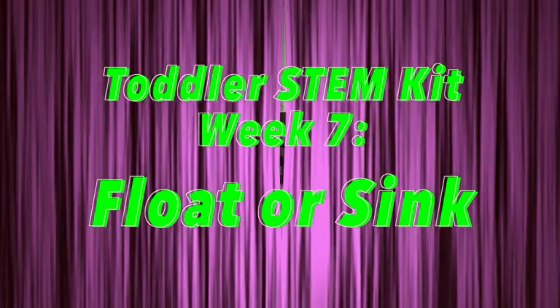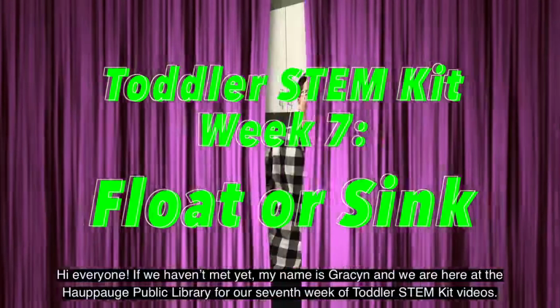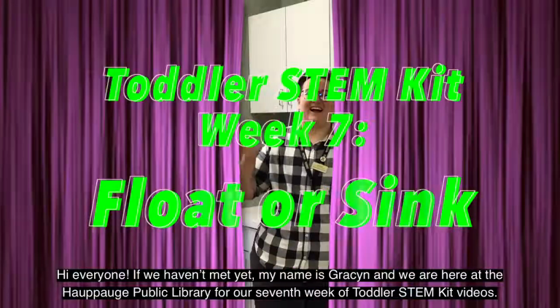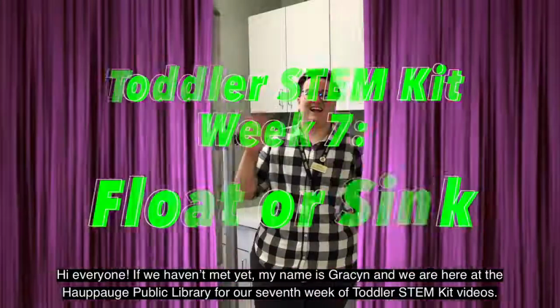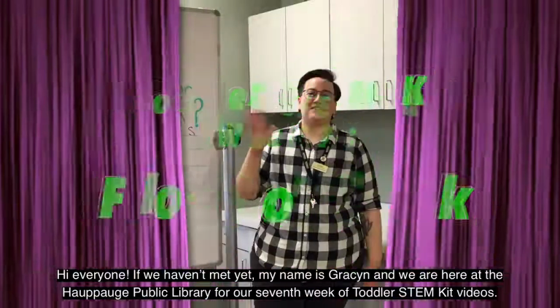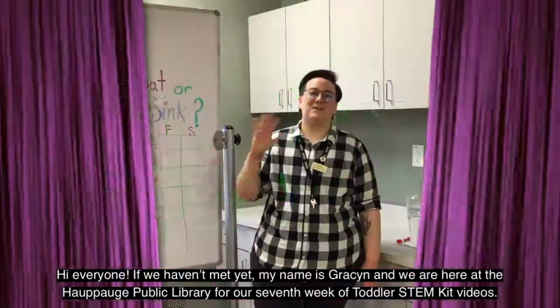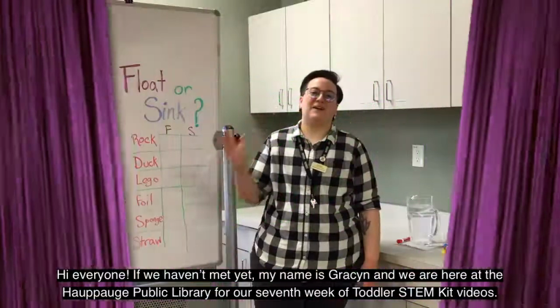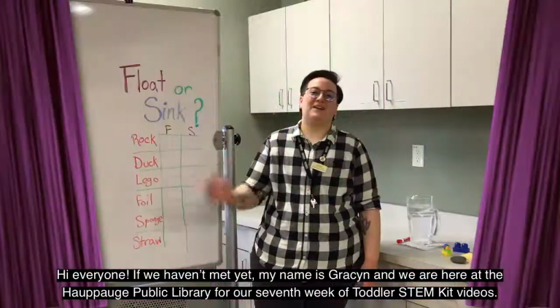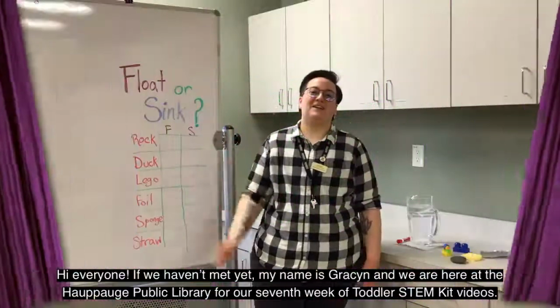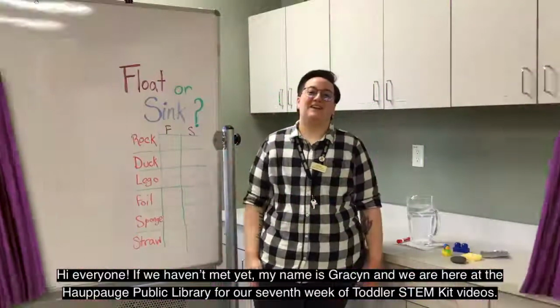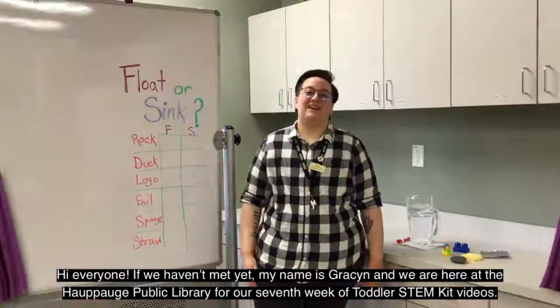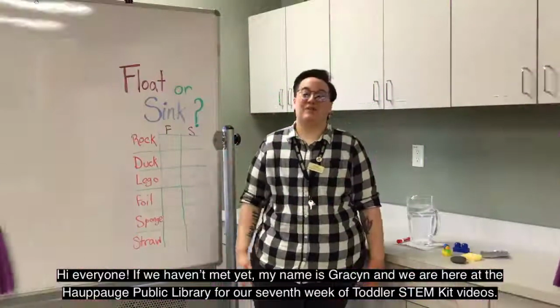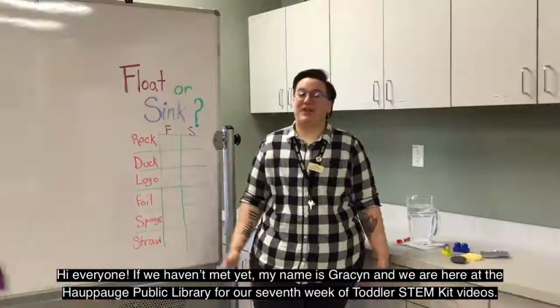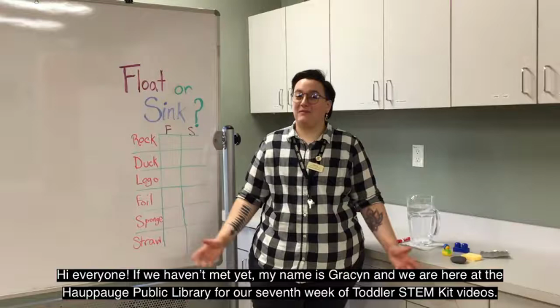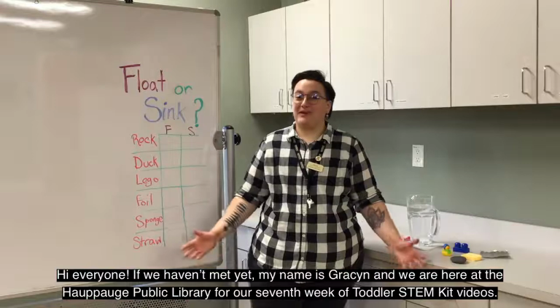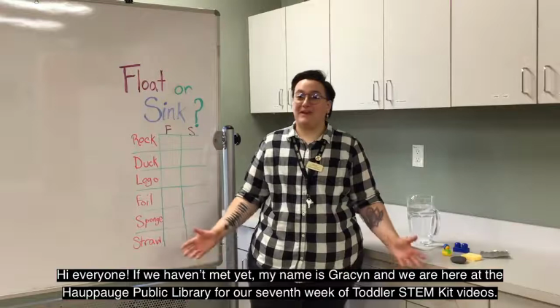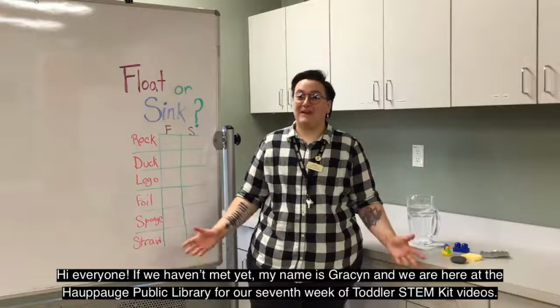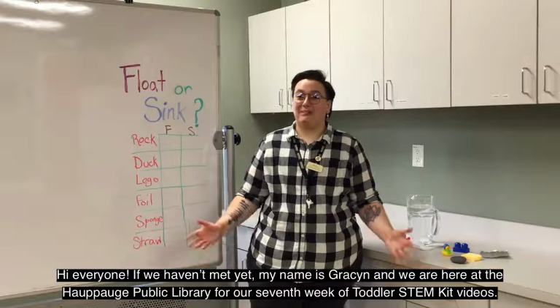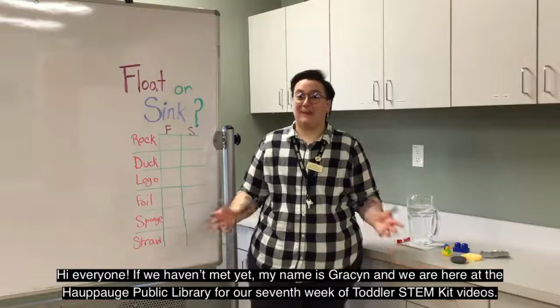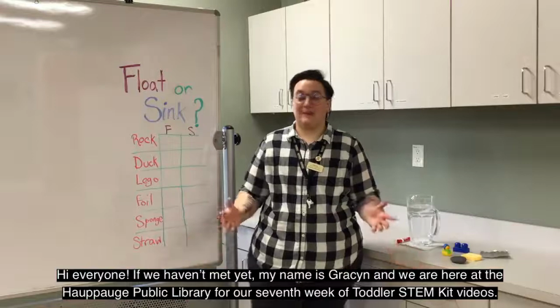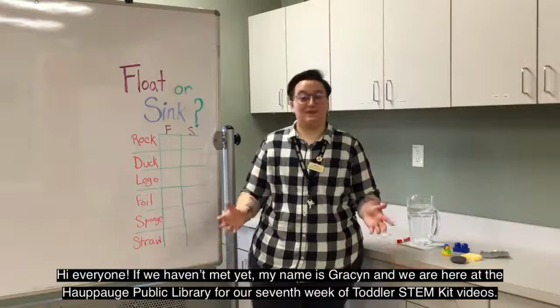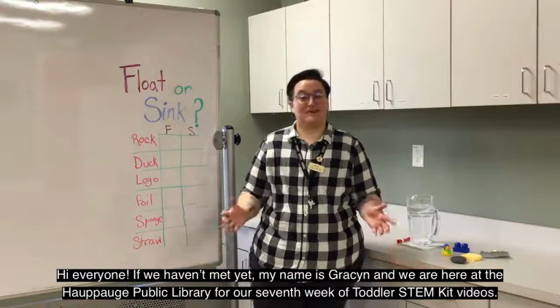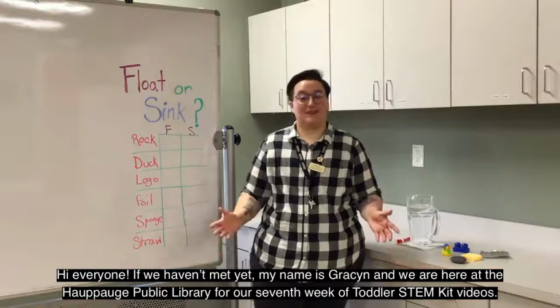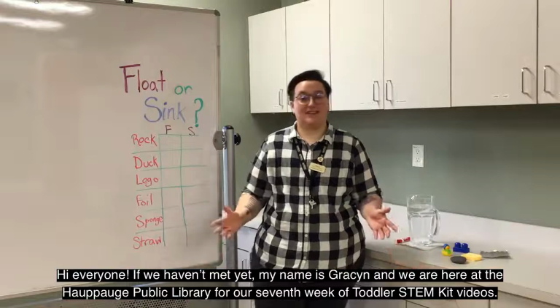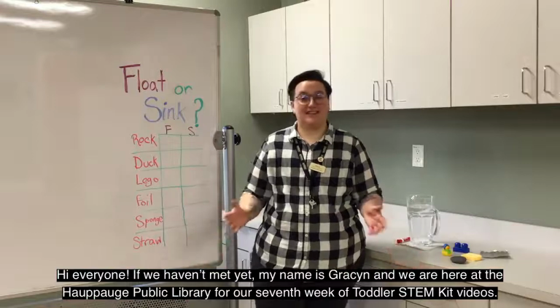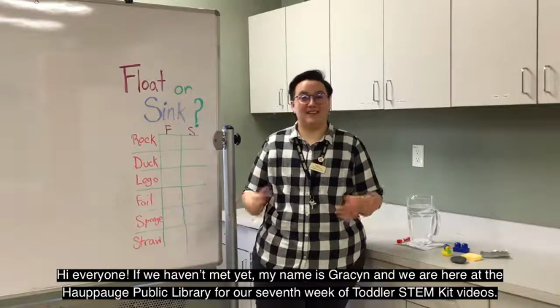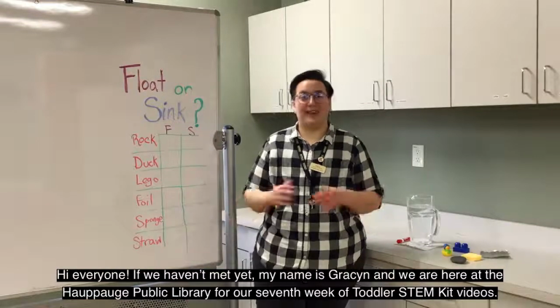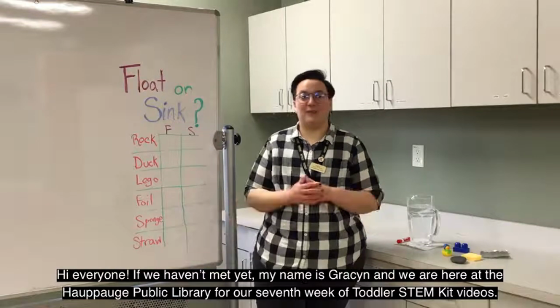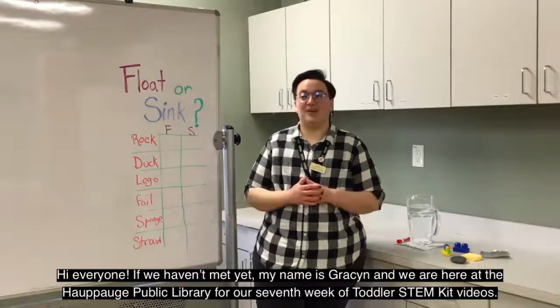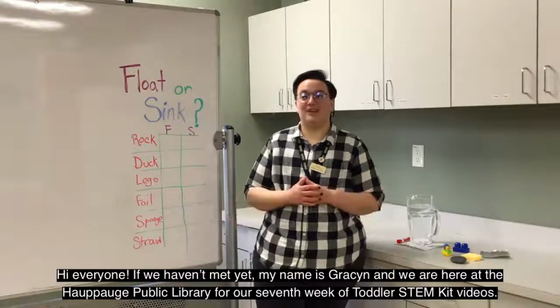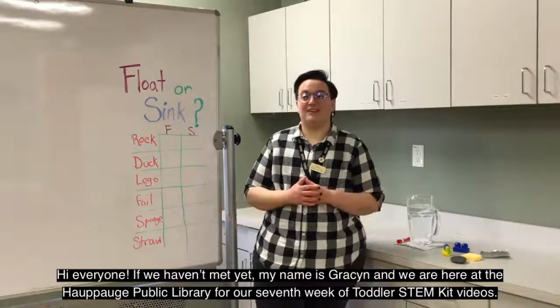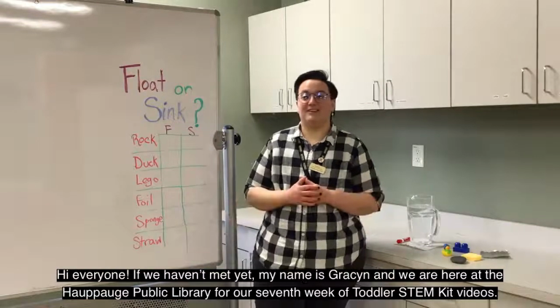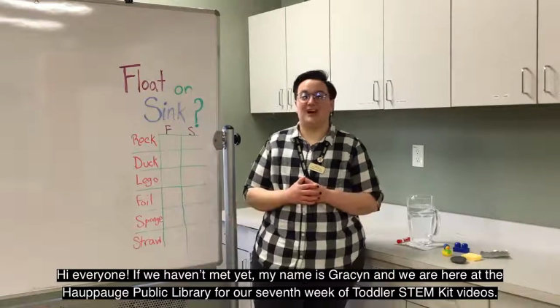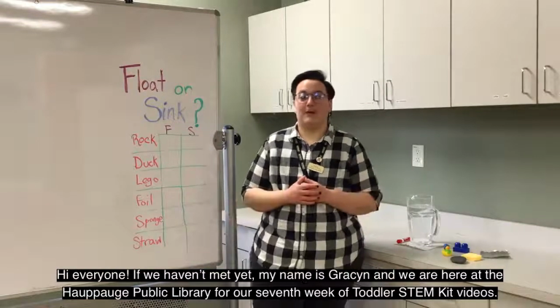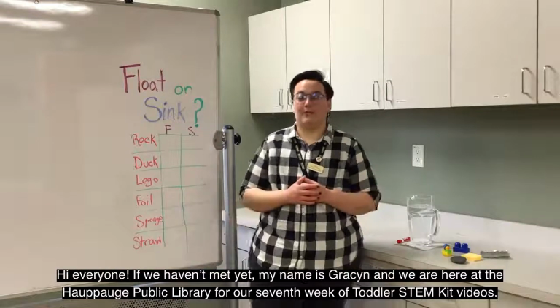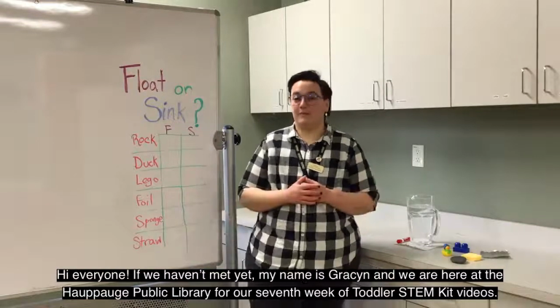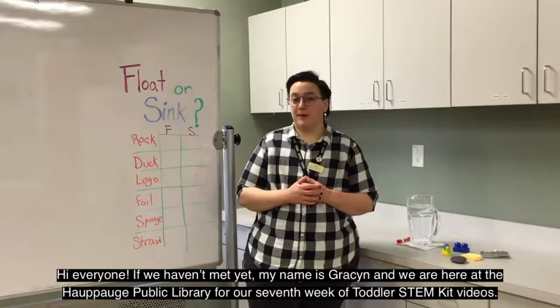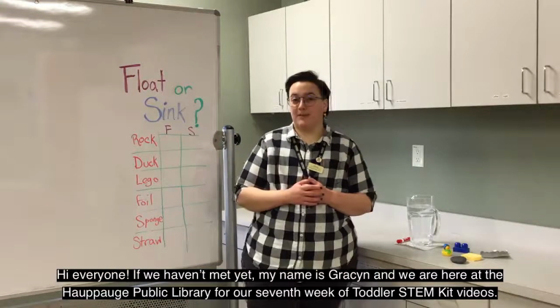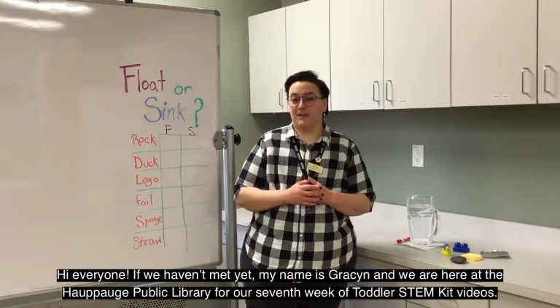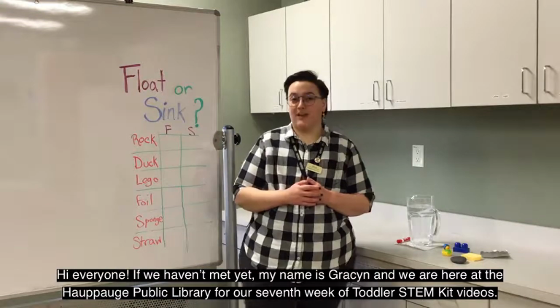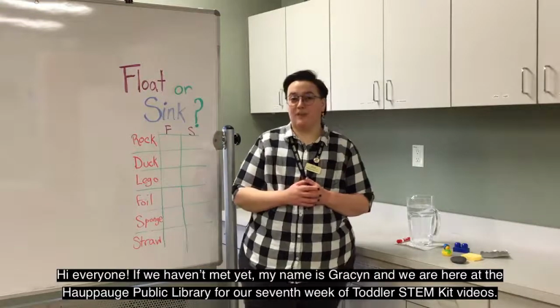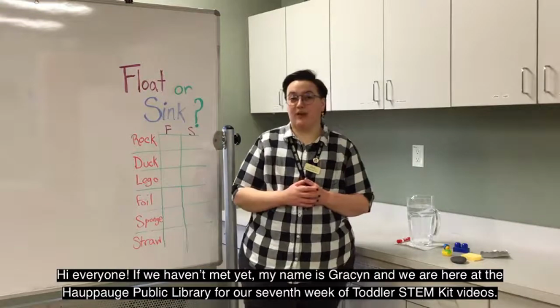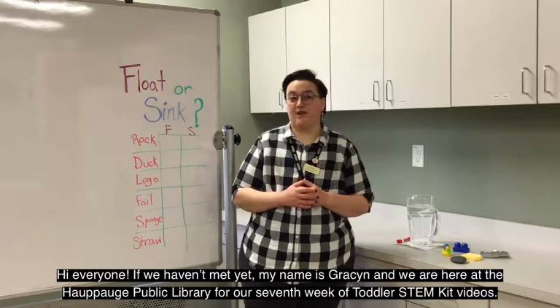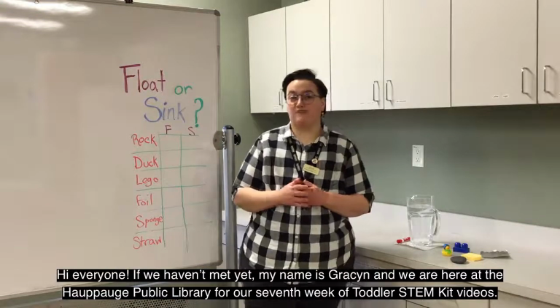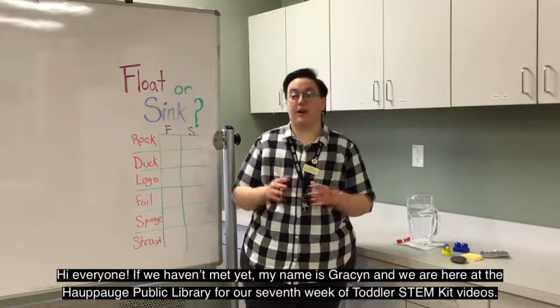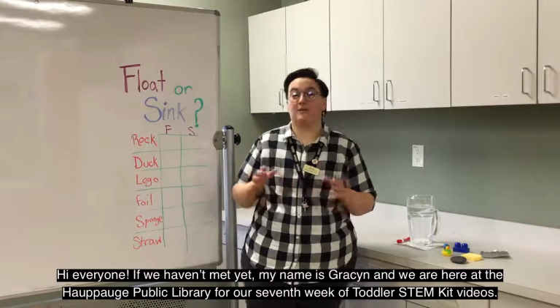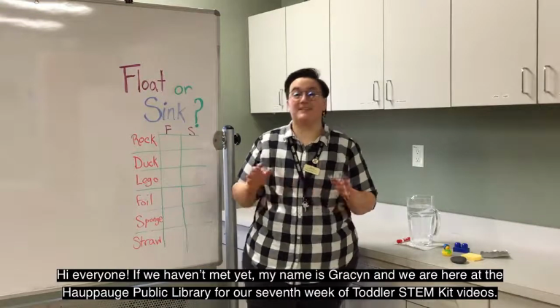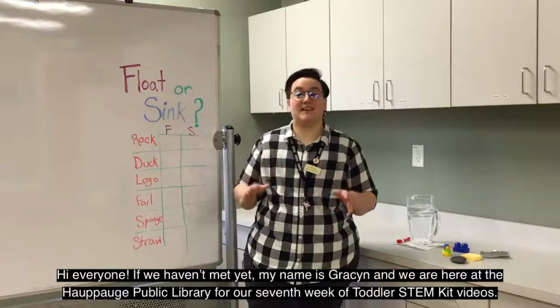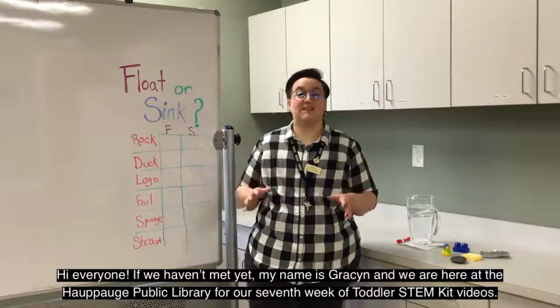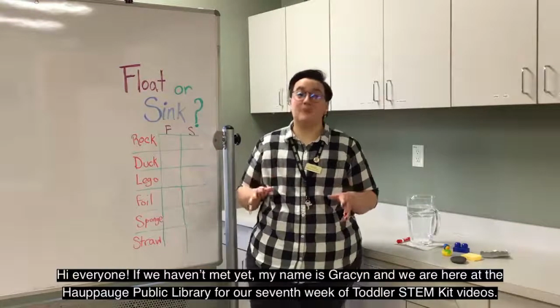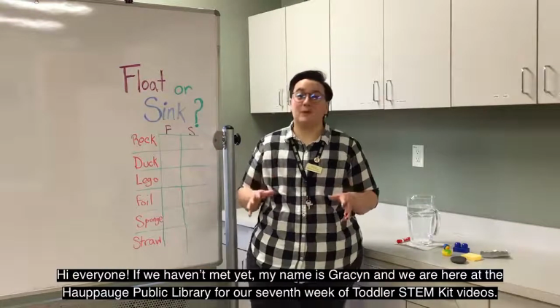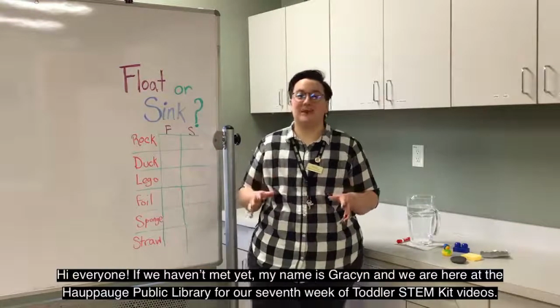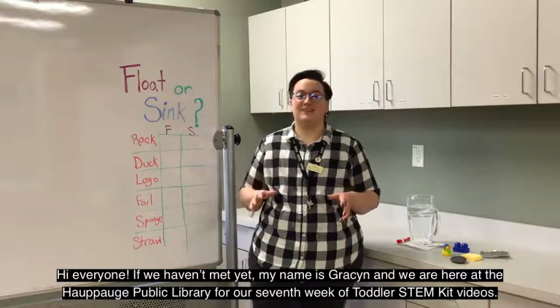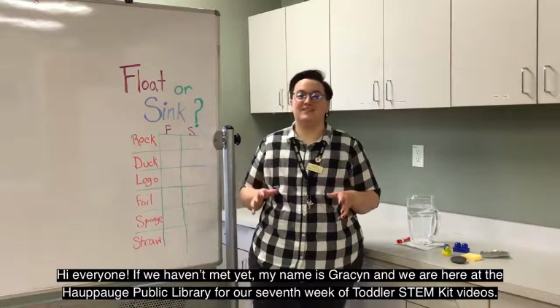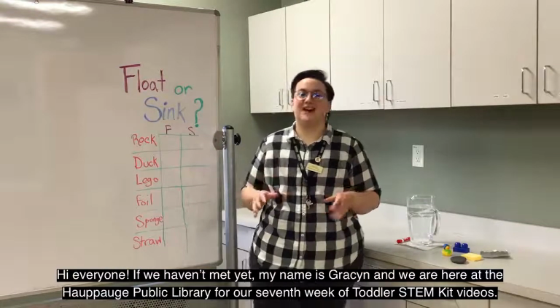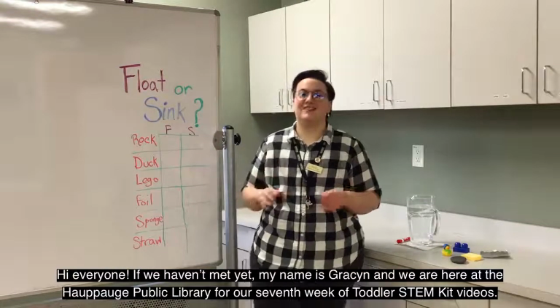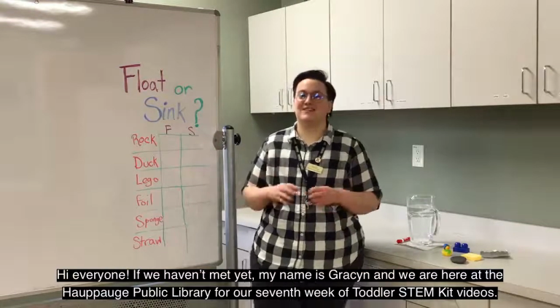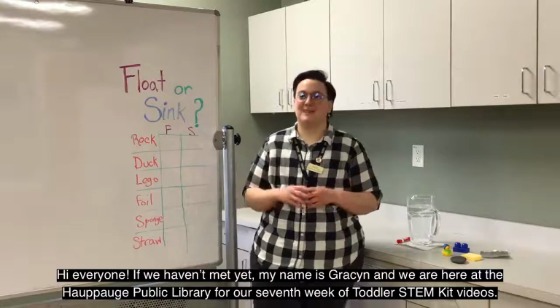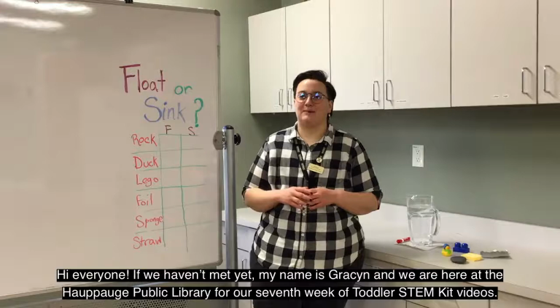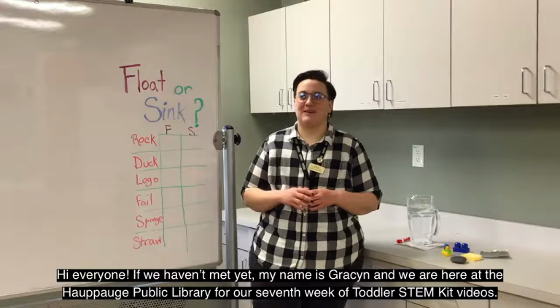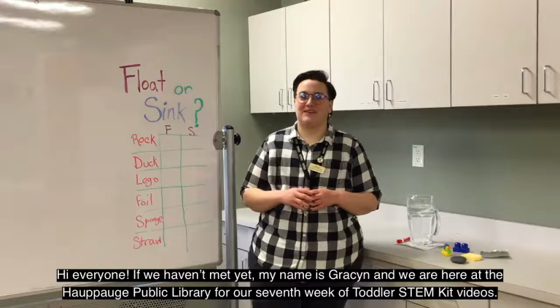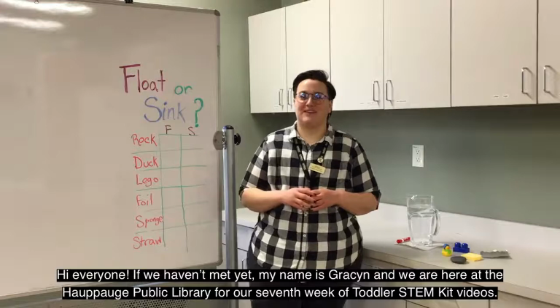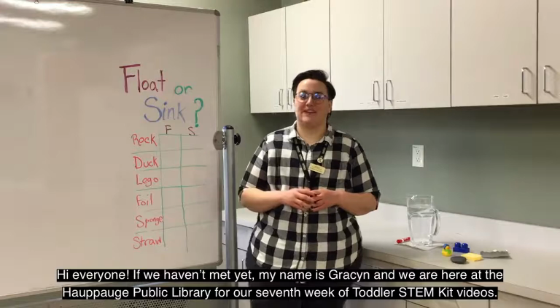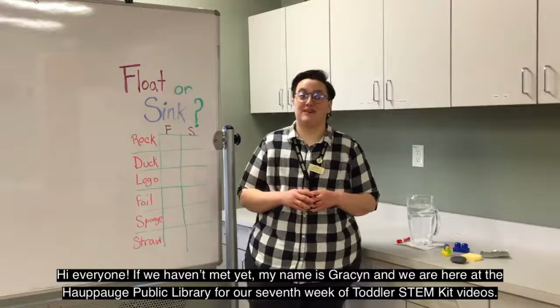Hi everyone! If we haven't met yet, my name is Grayson, and we are here at the Hapwag Public Library for our seventh week of toddler STEM kit videos.